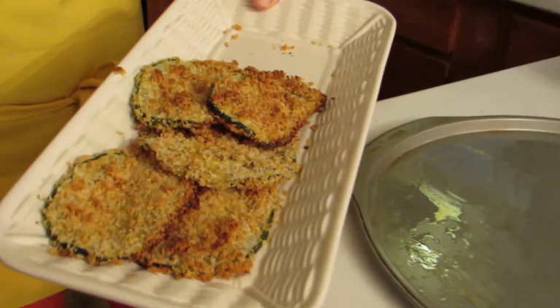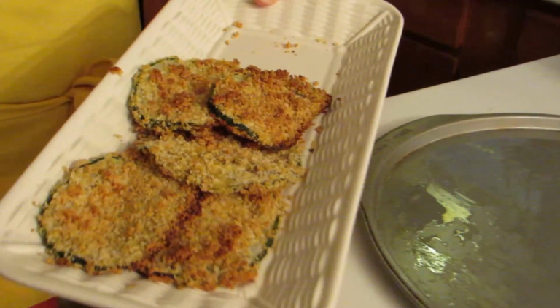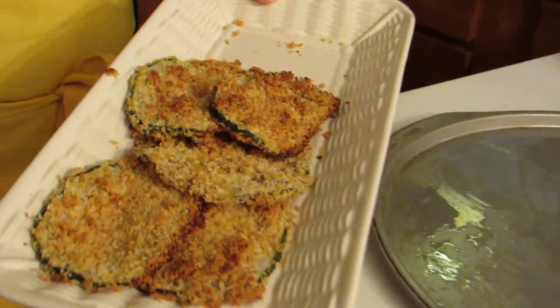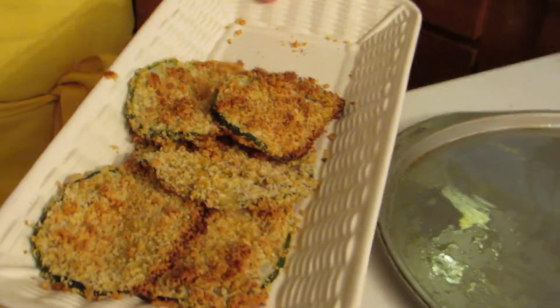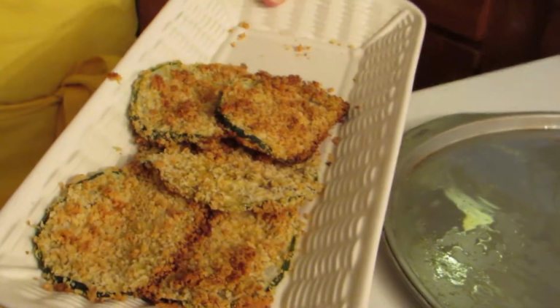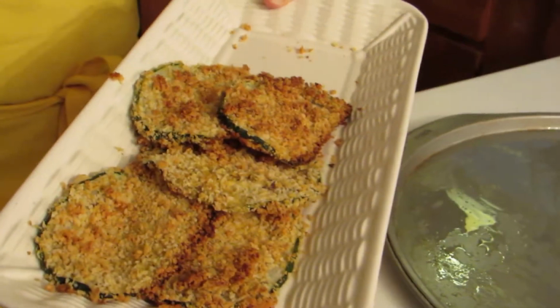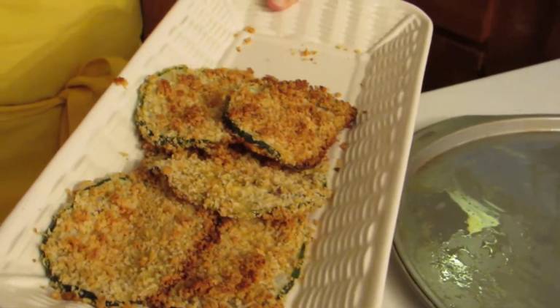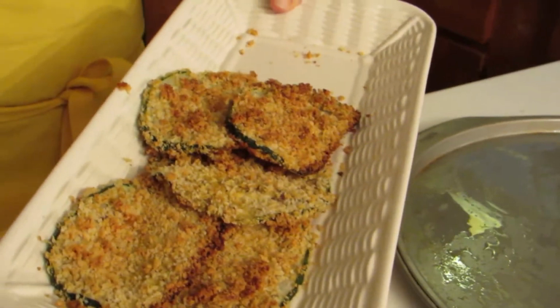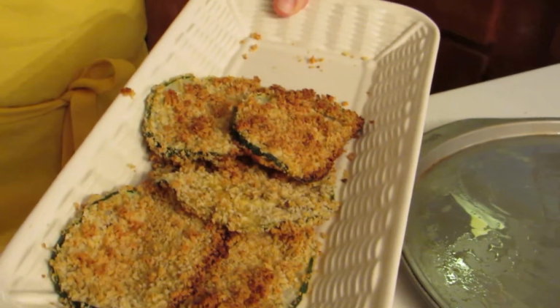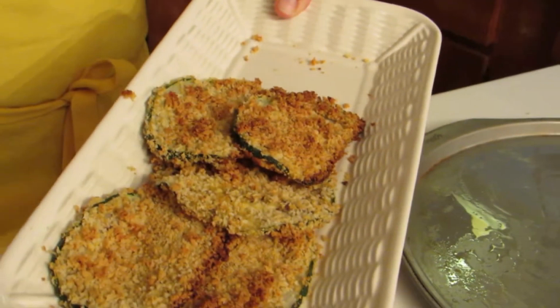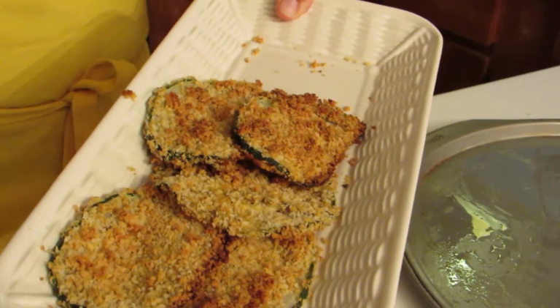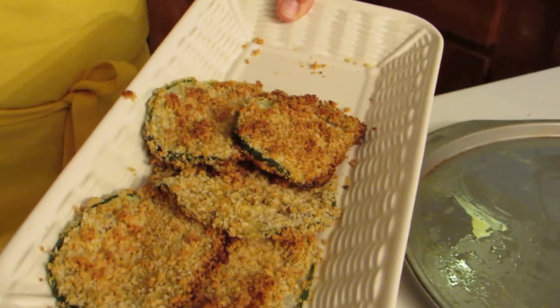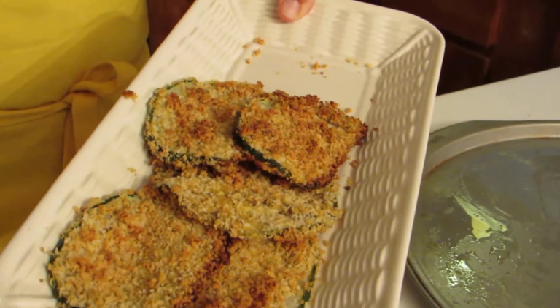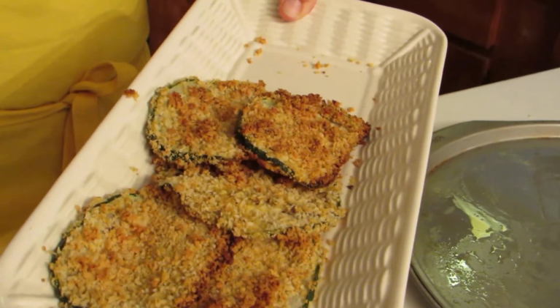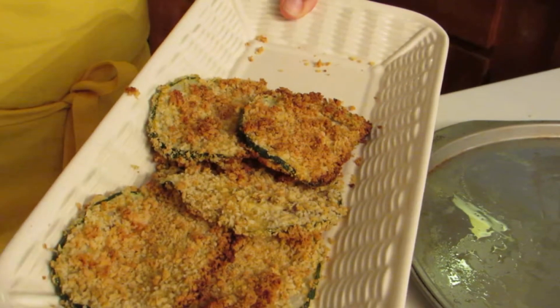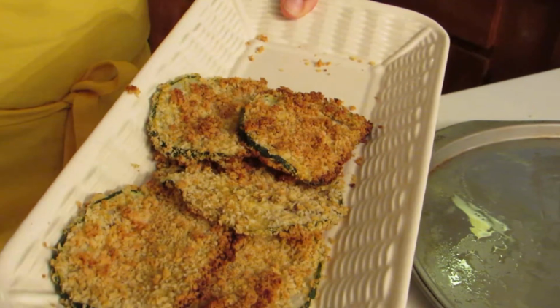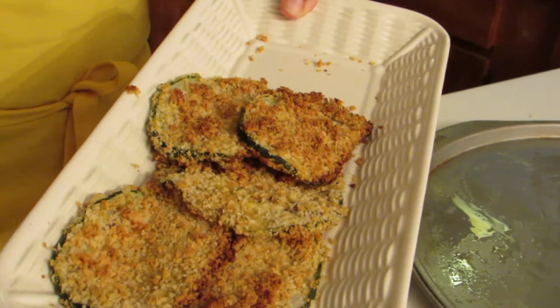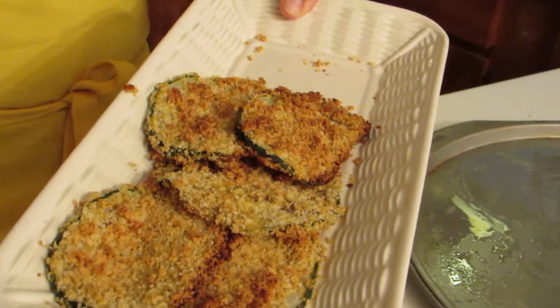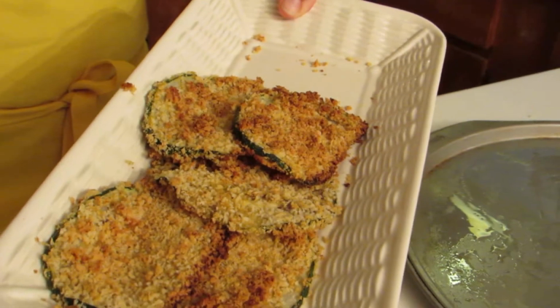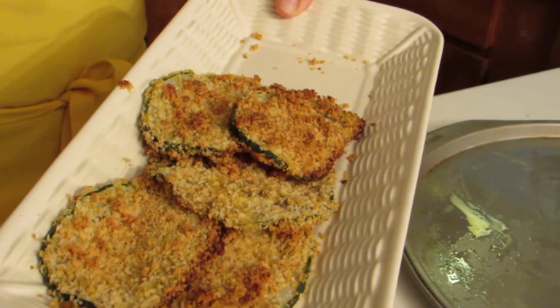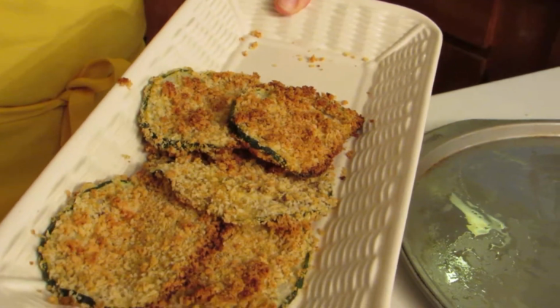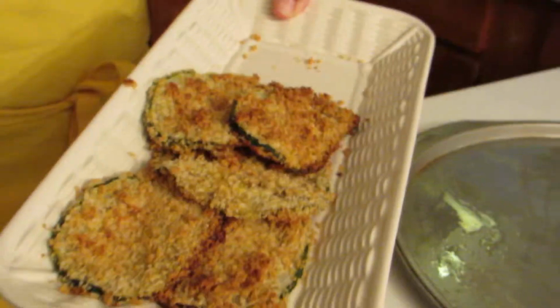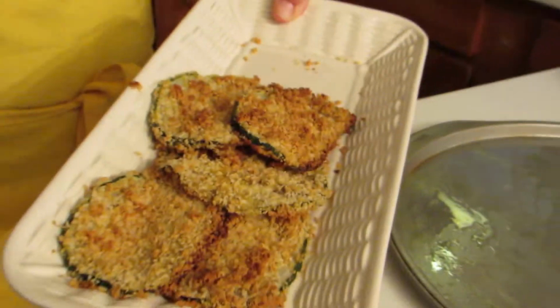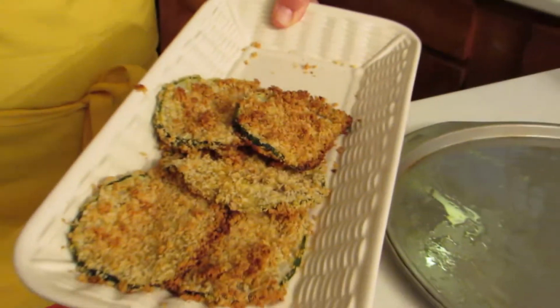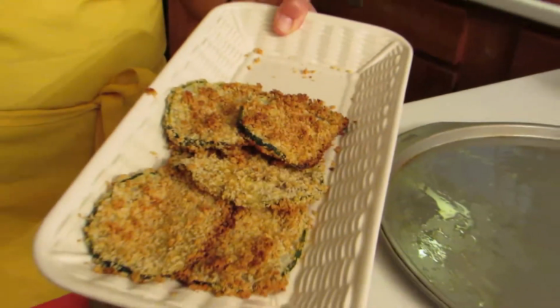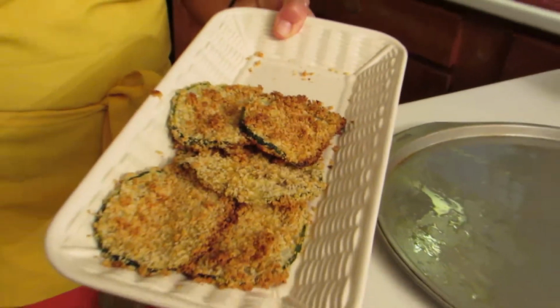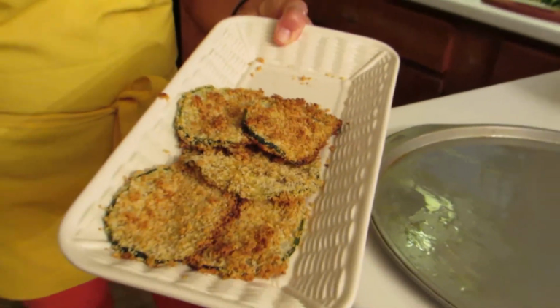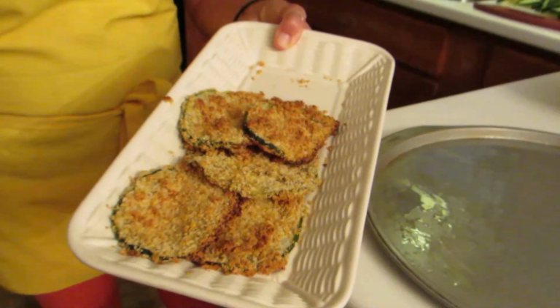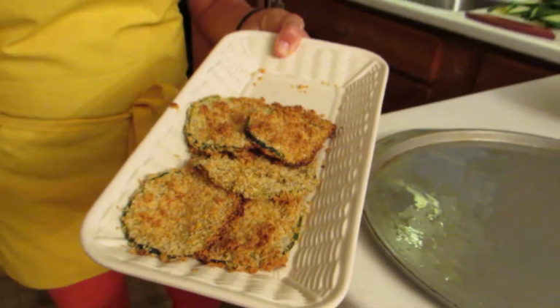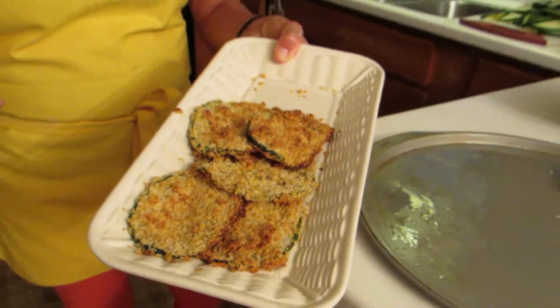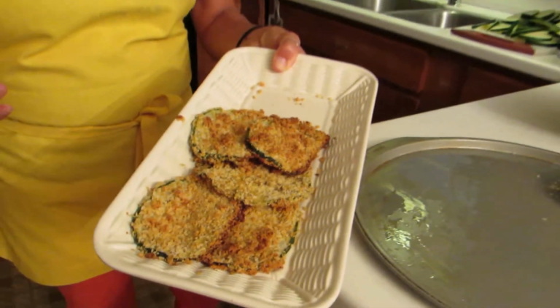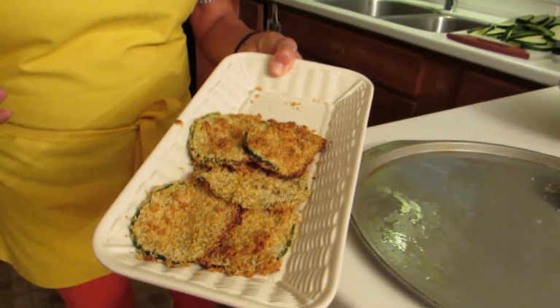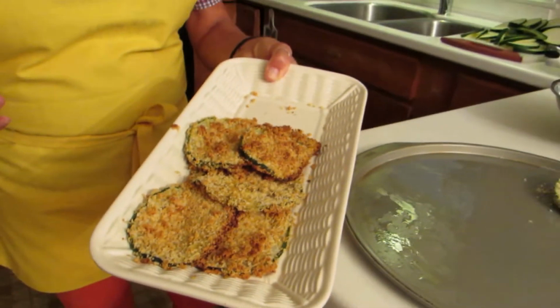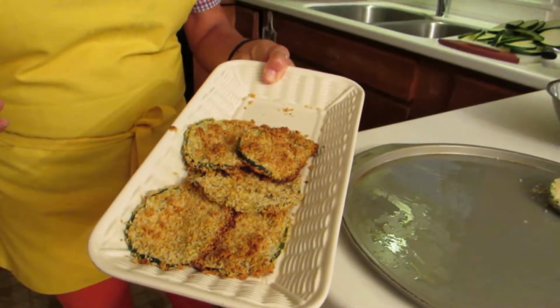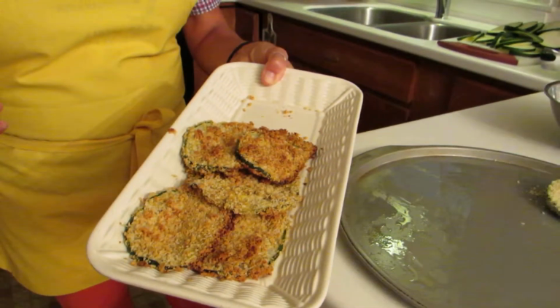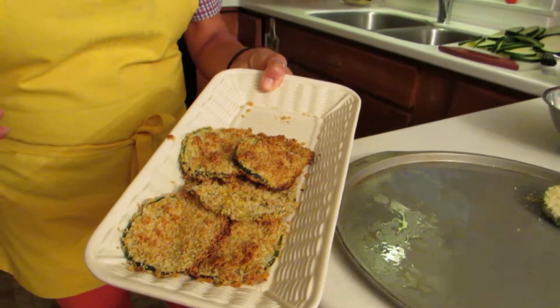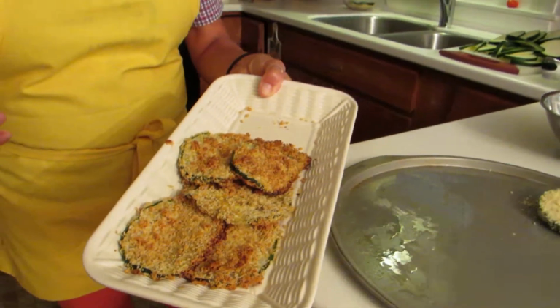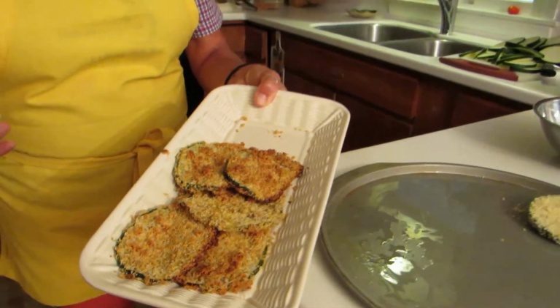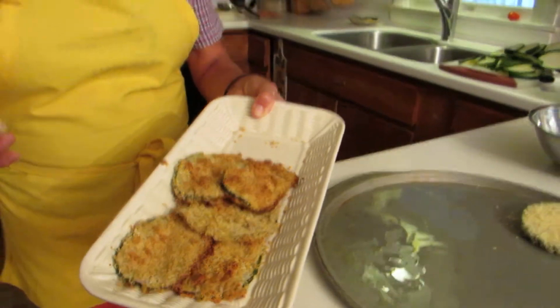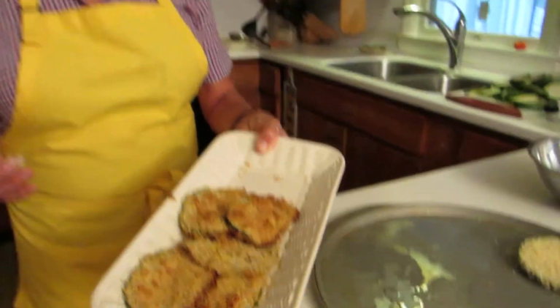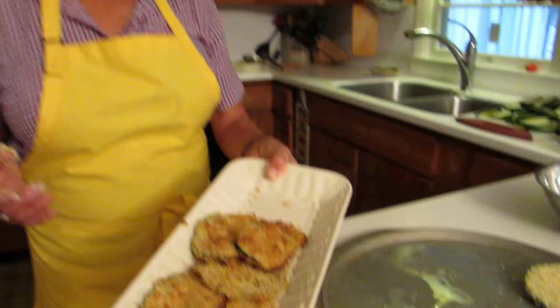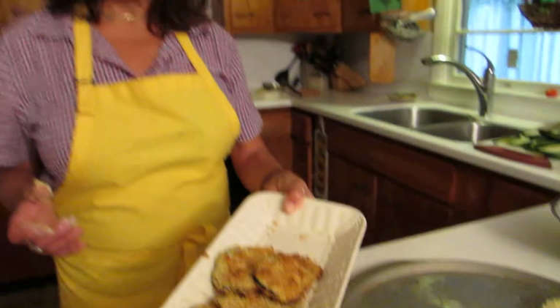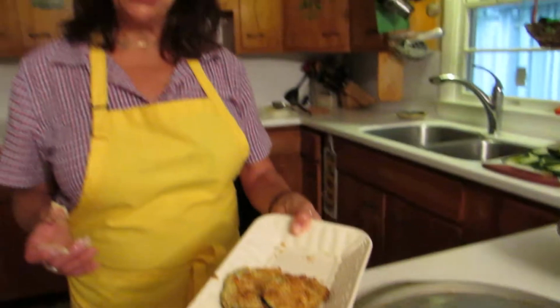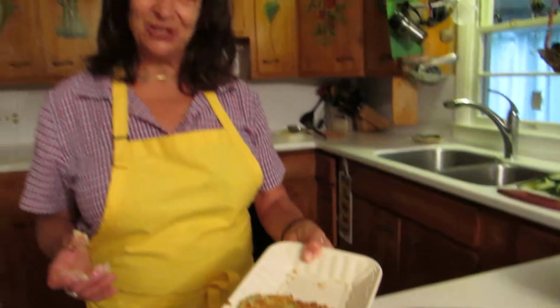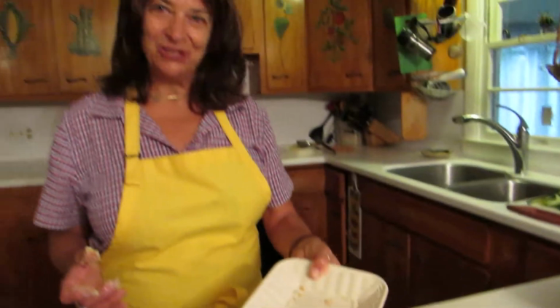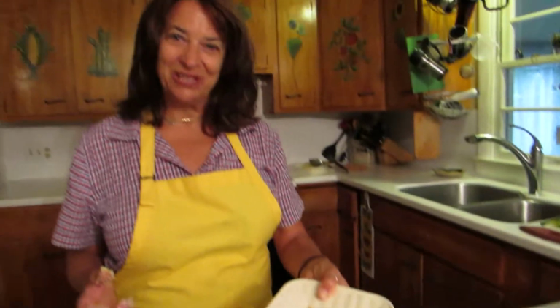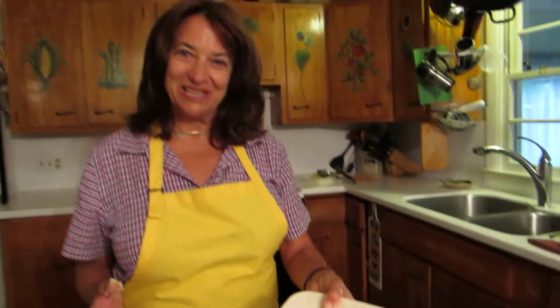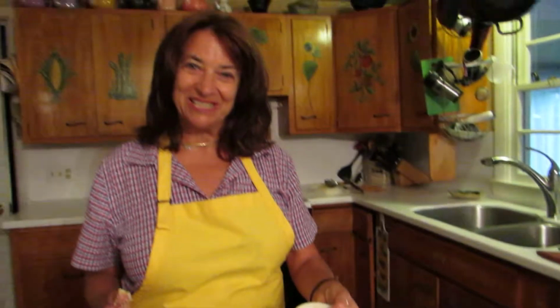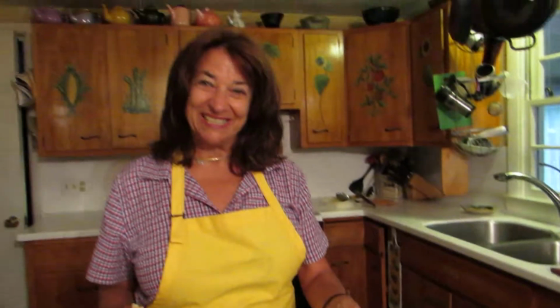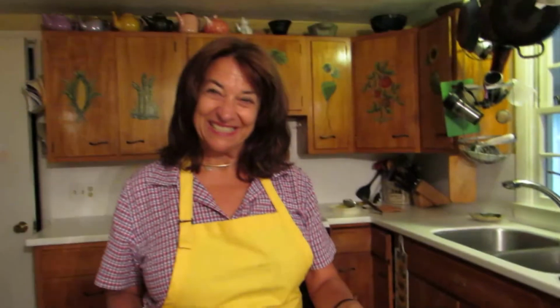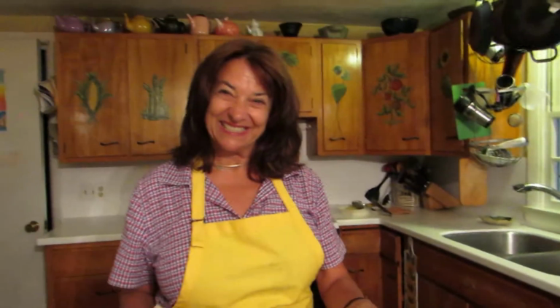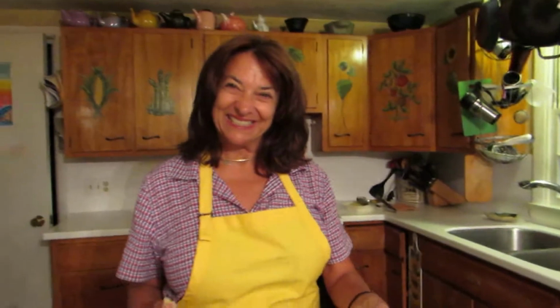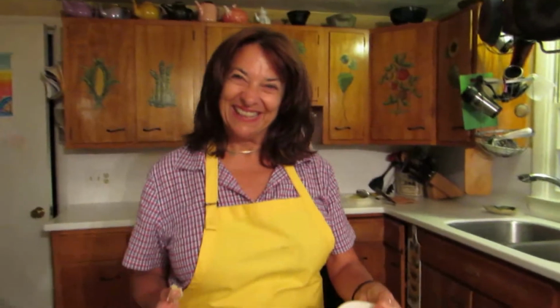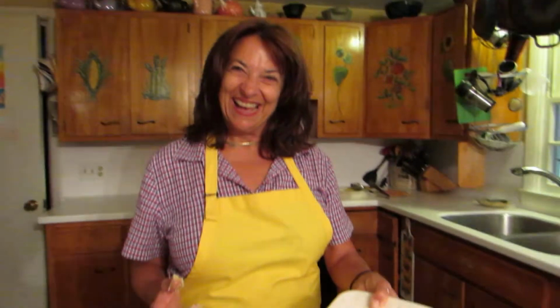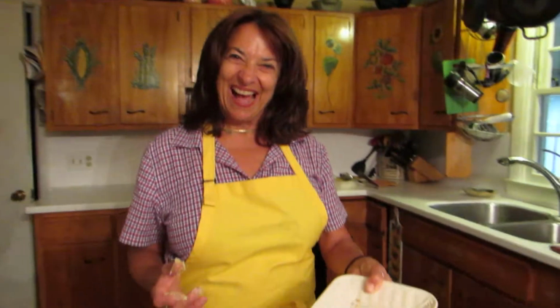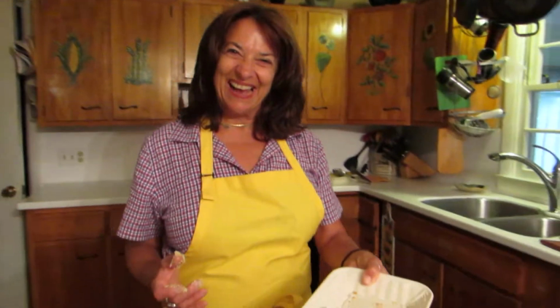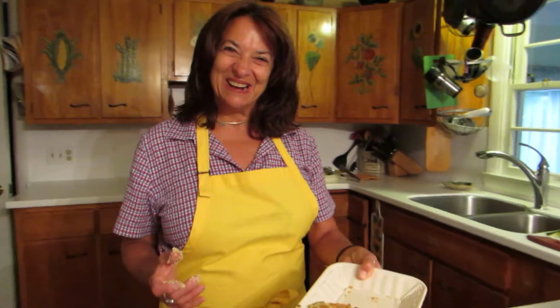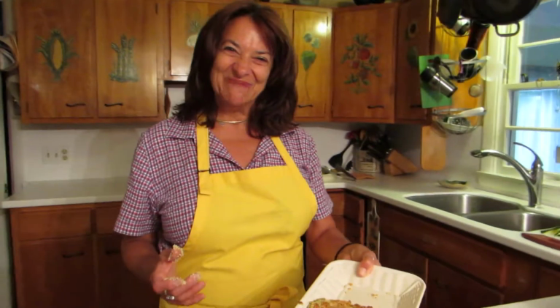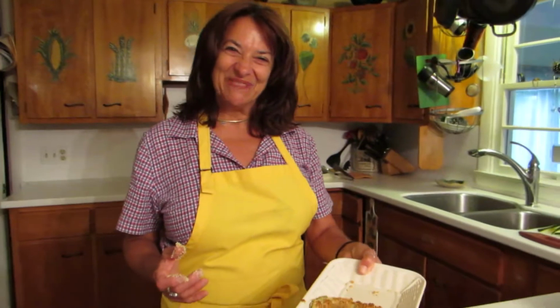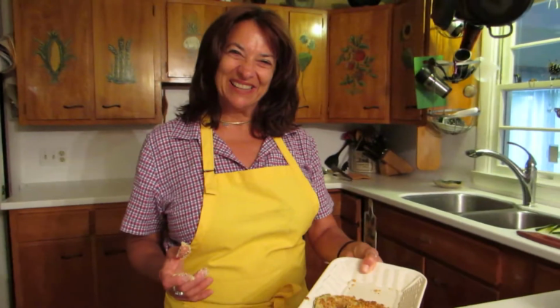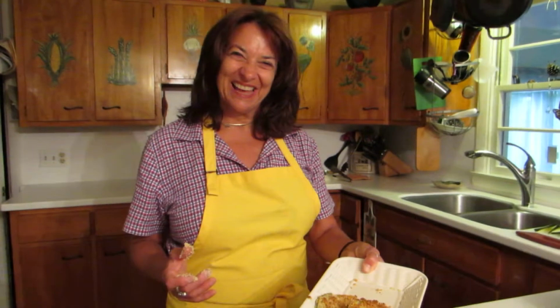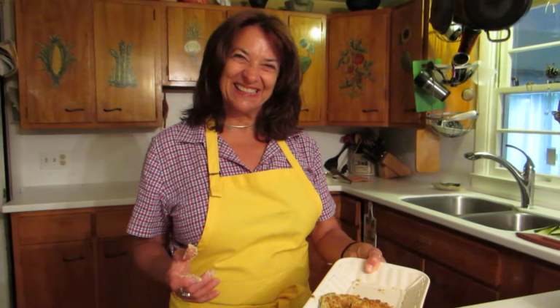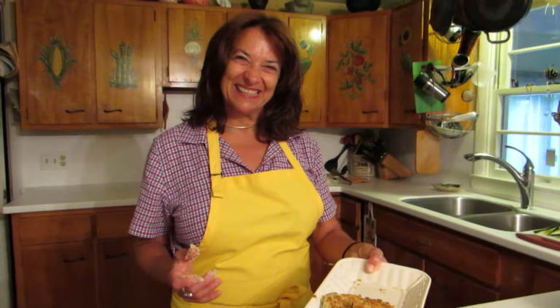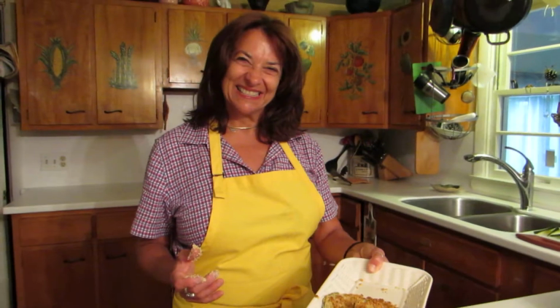Completely plant-based. No animal products. They're delicious. I hope you like this.